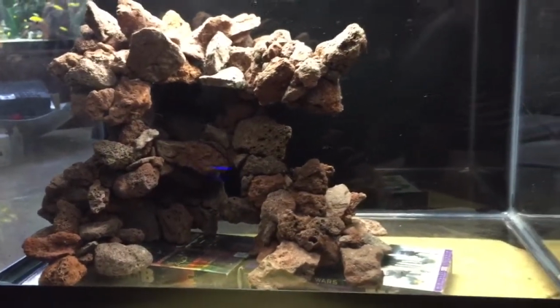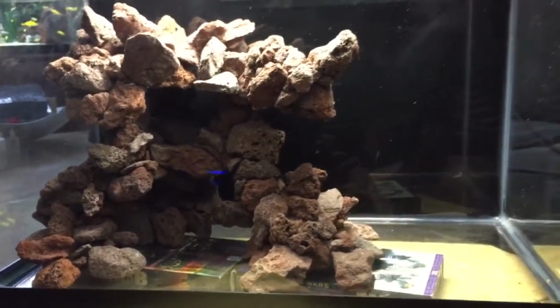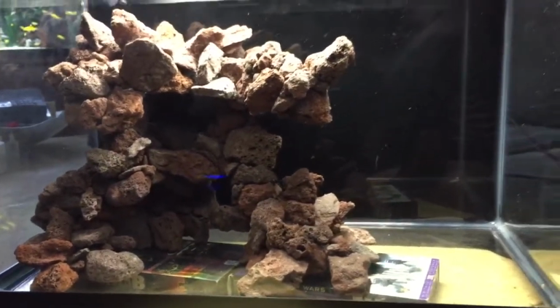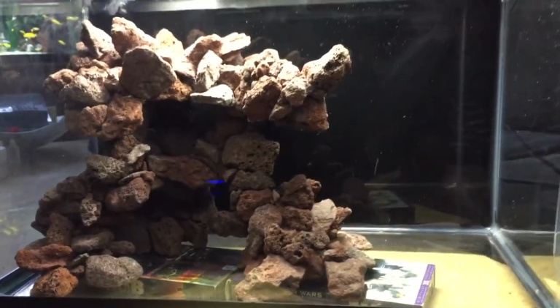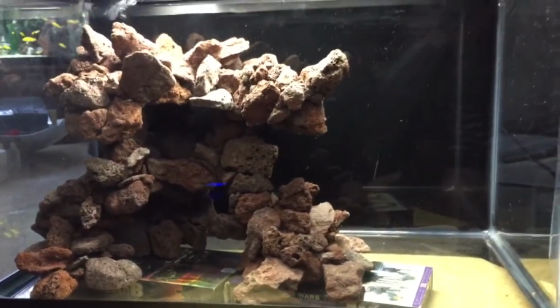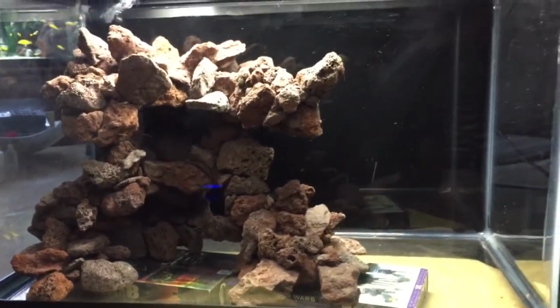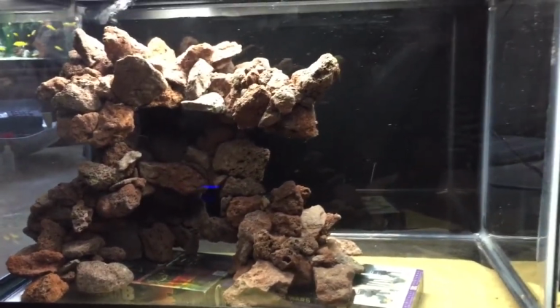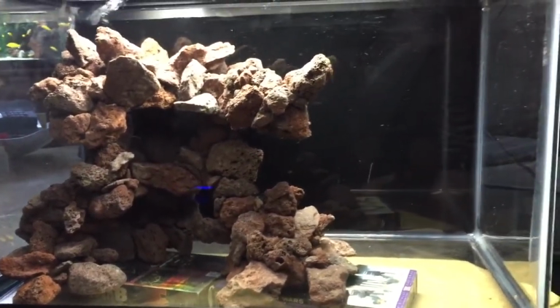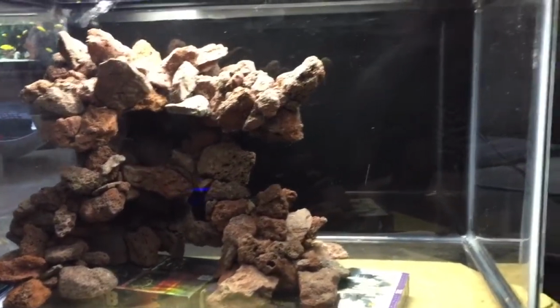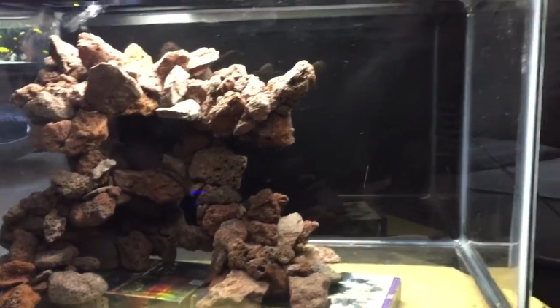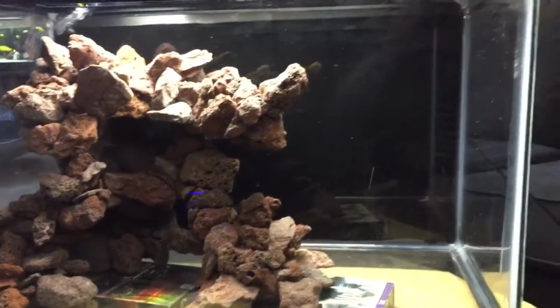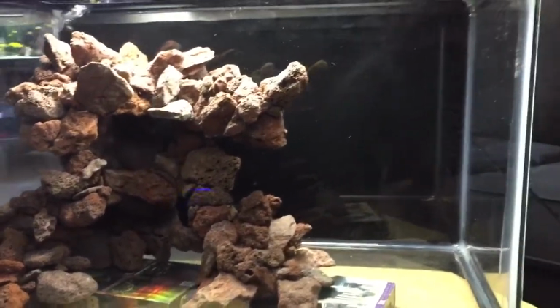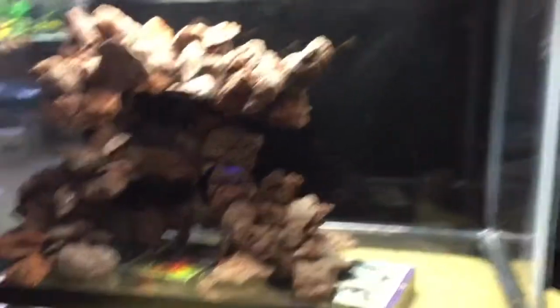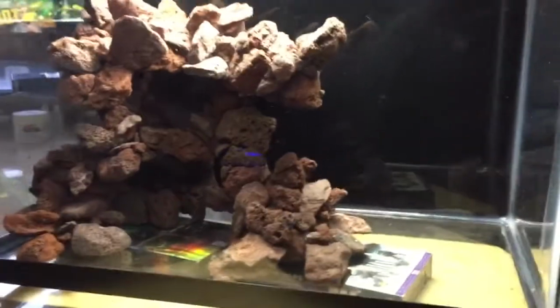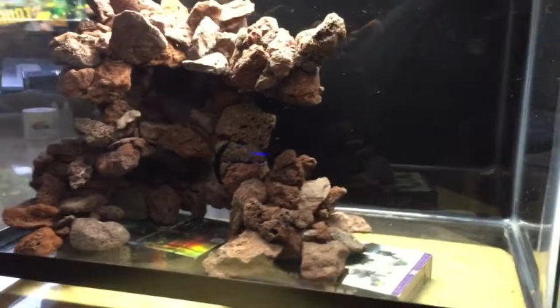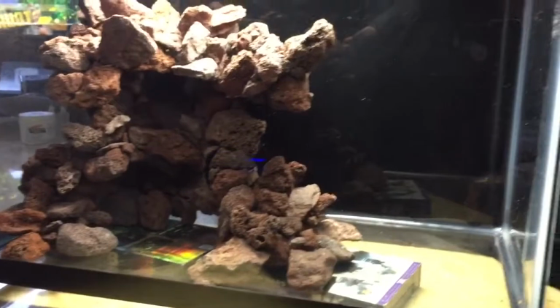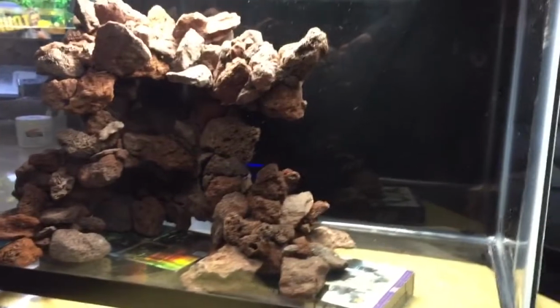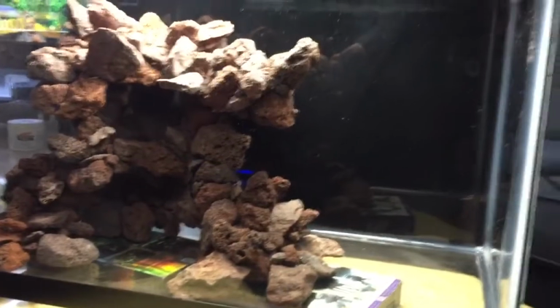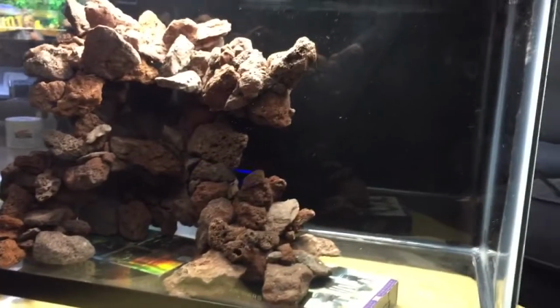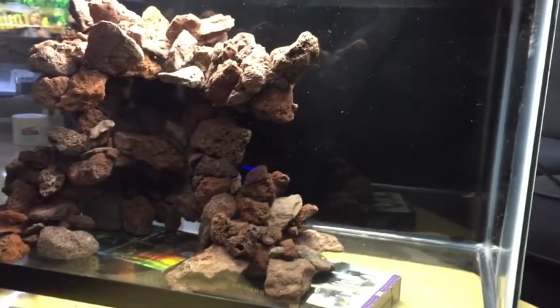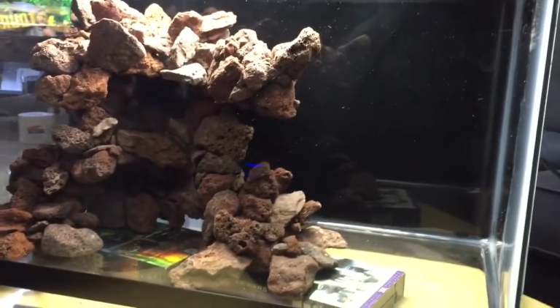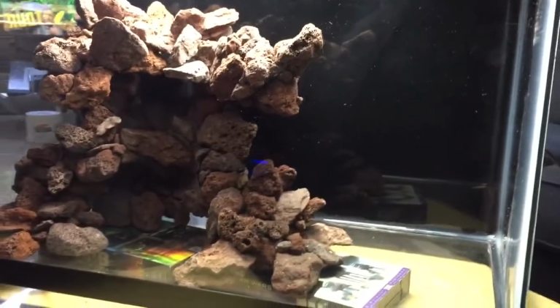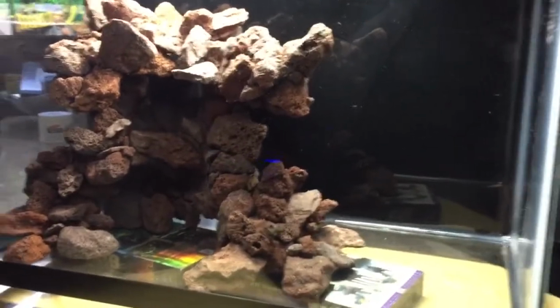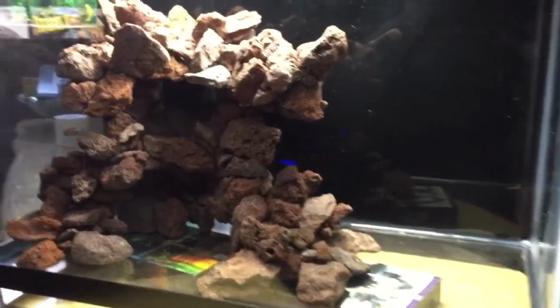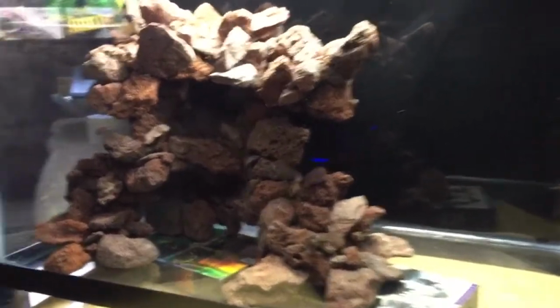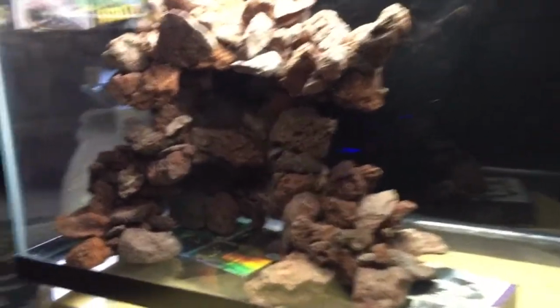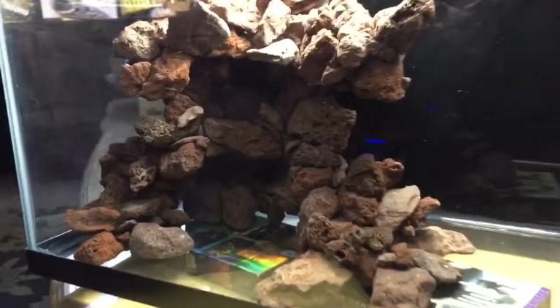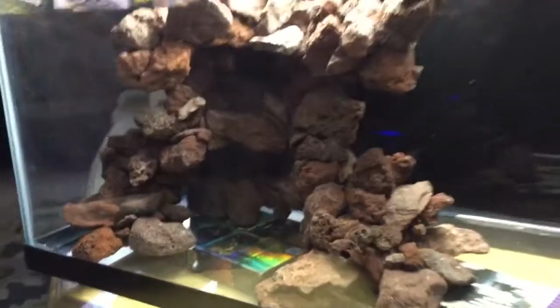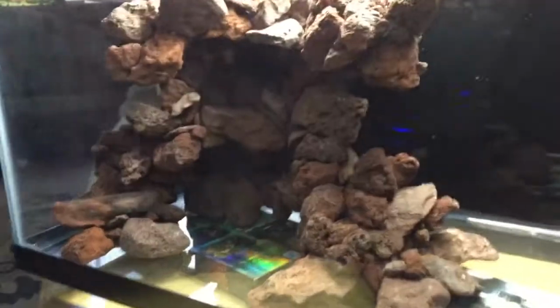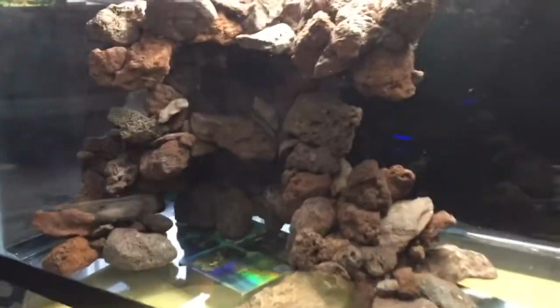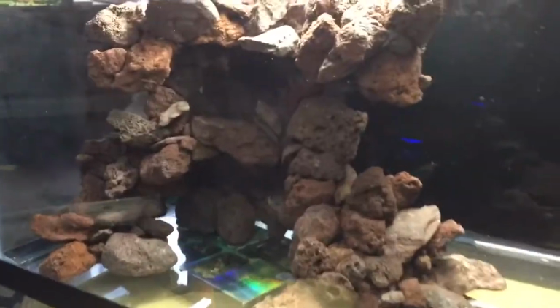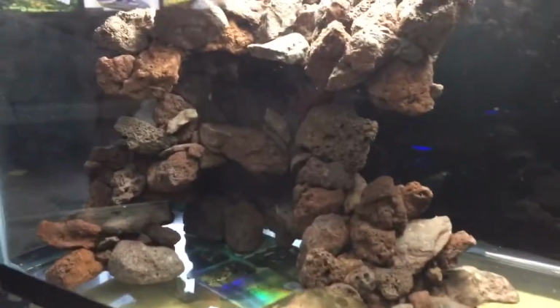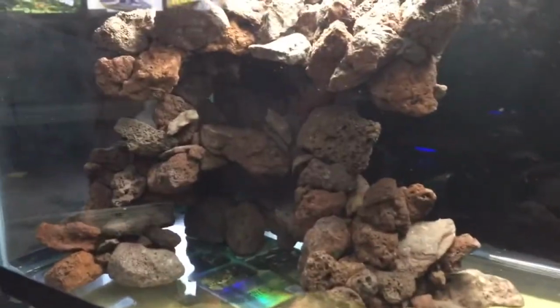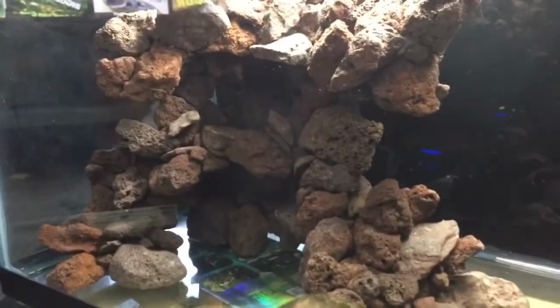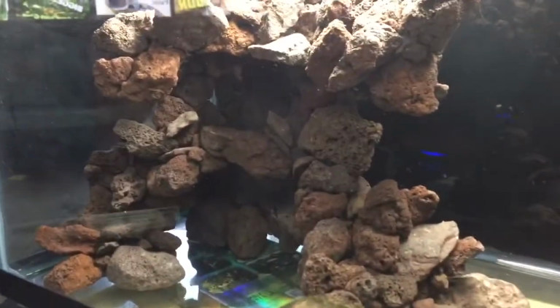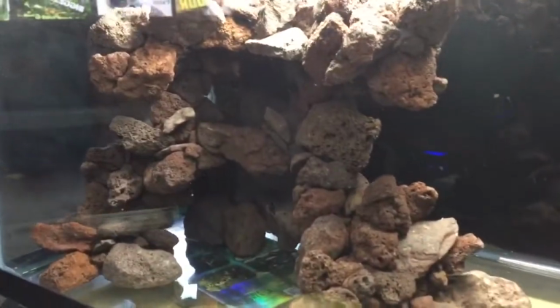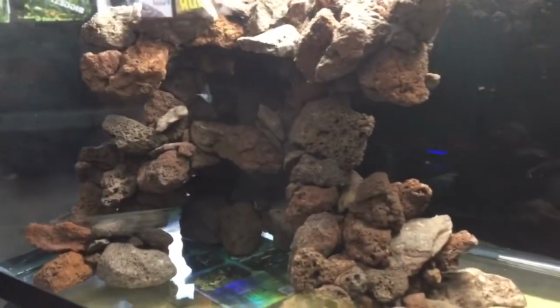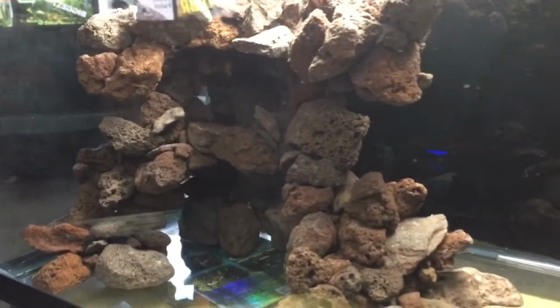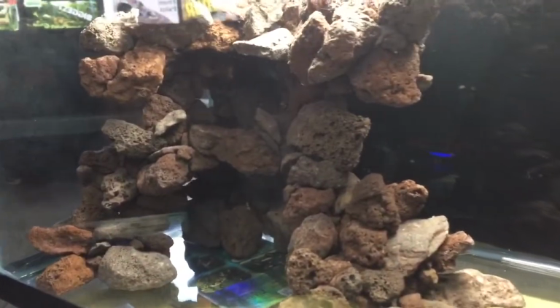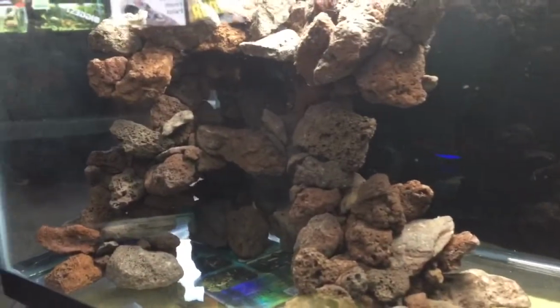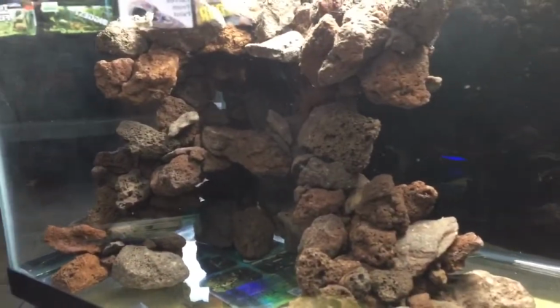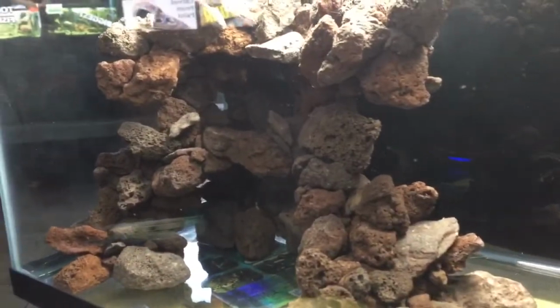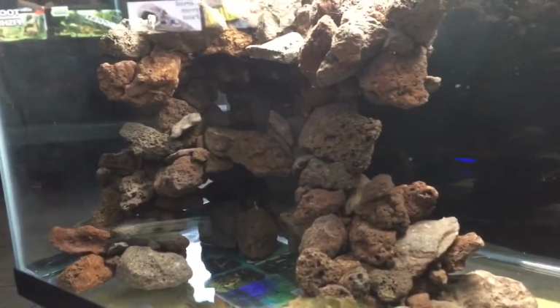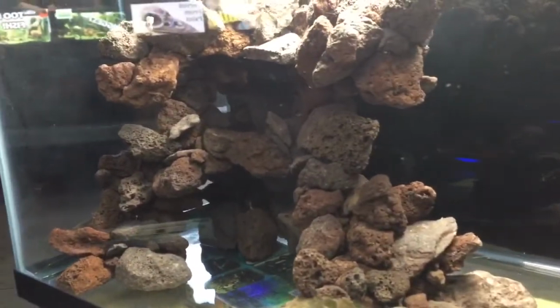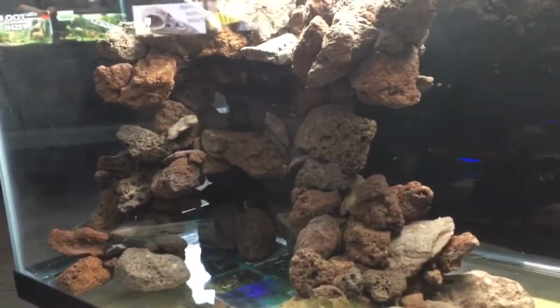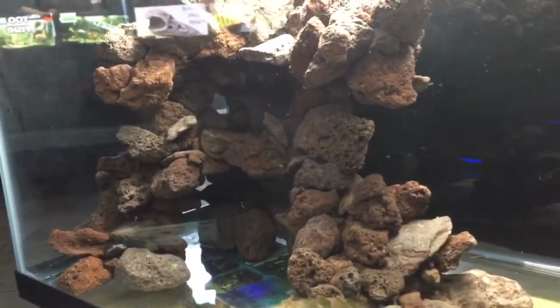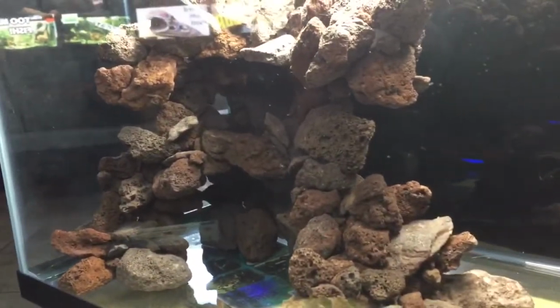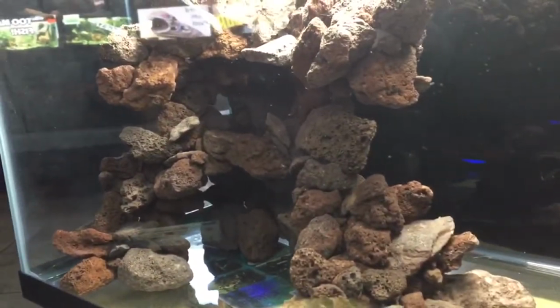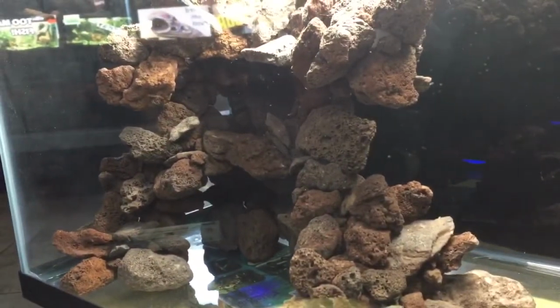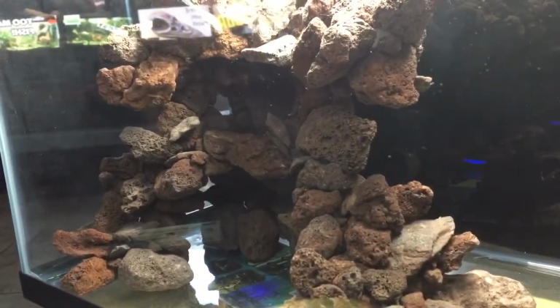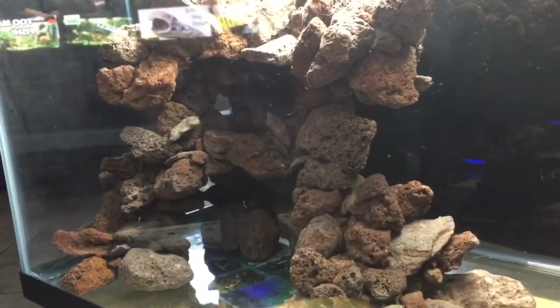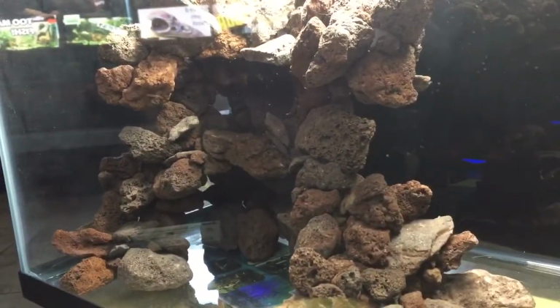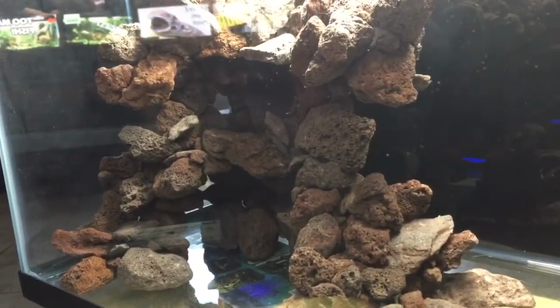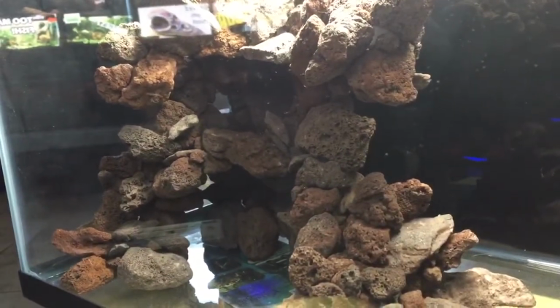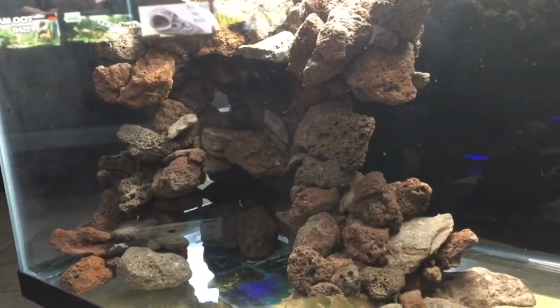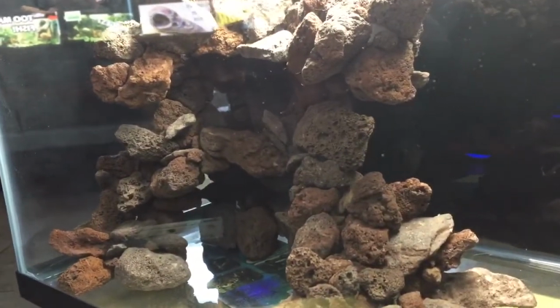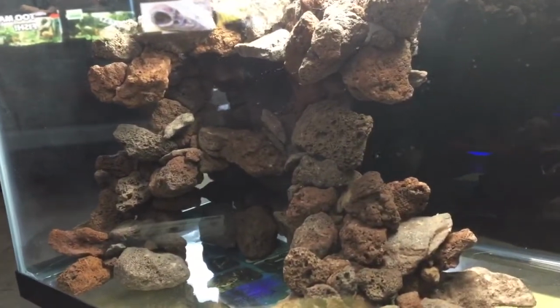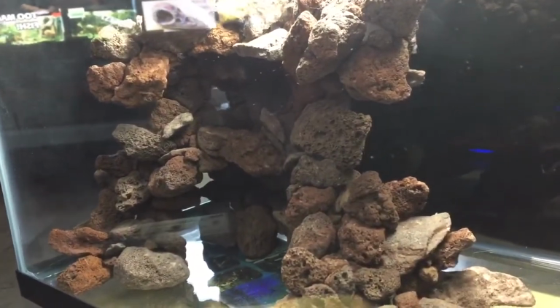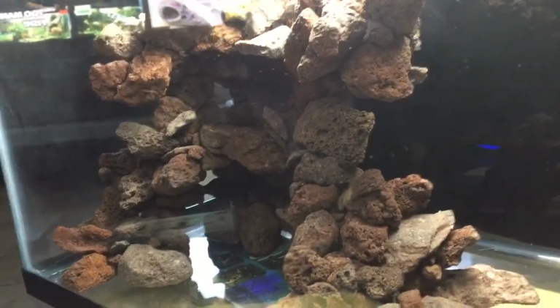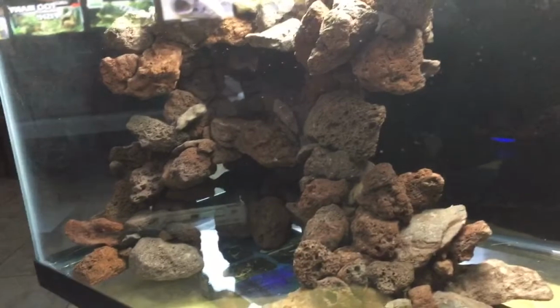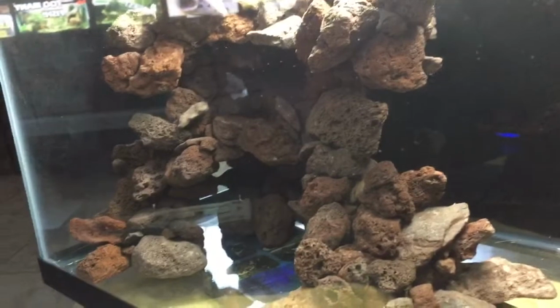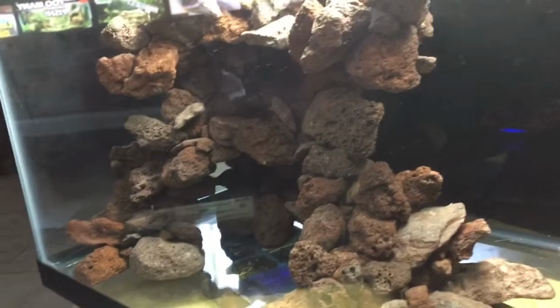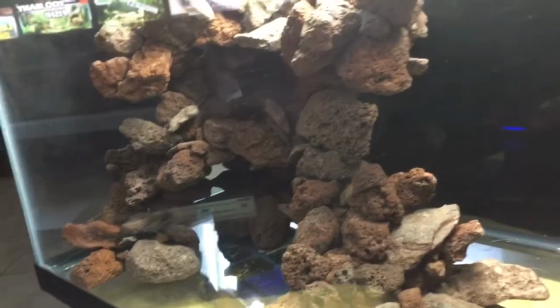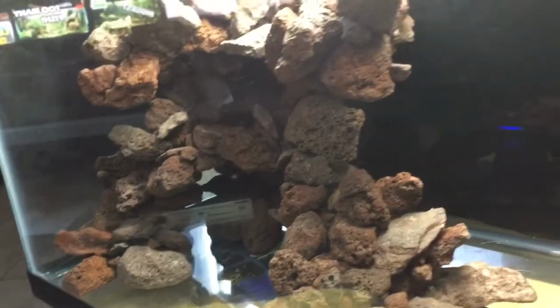It's like, aww, love it. You've got little swimways all through there.